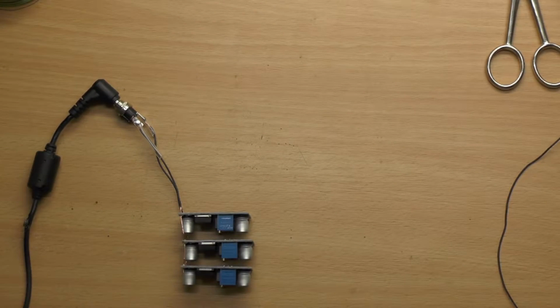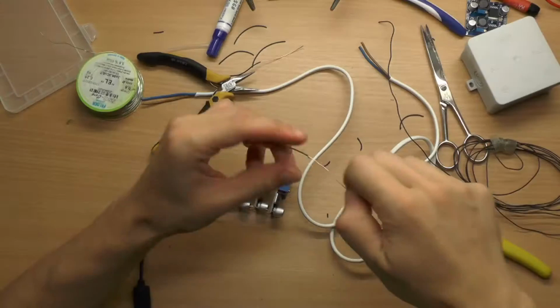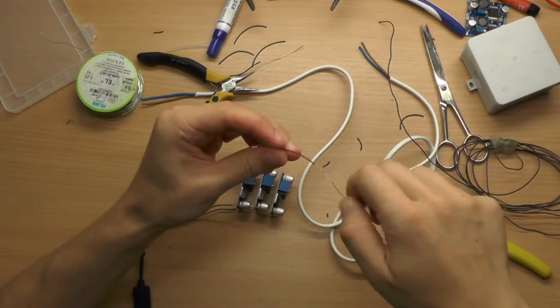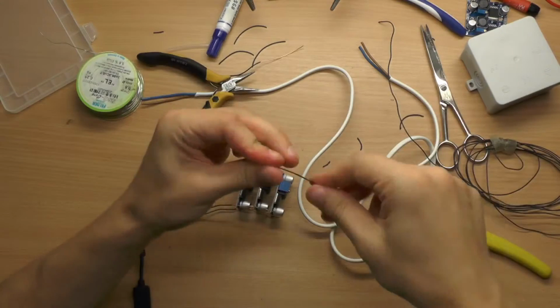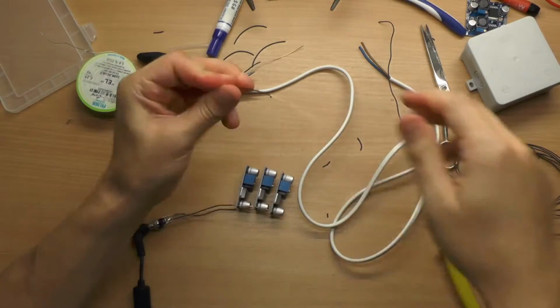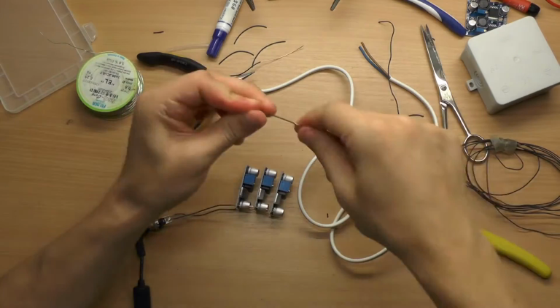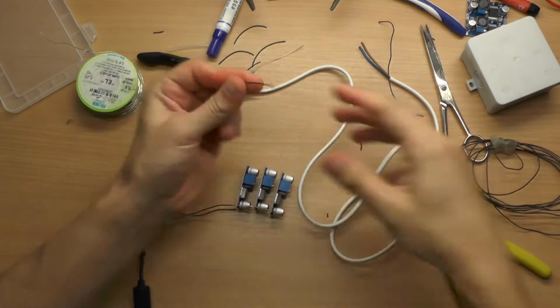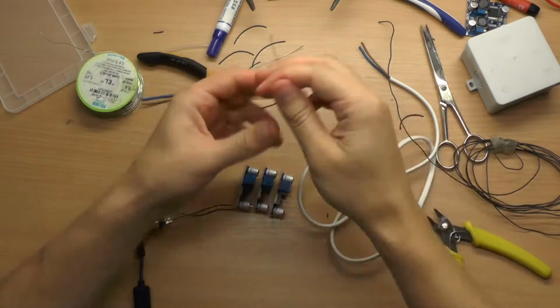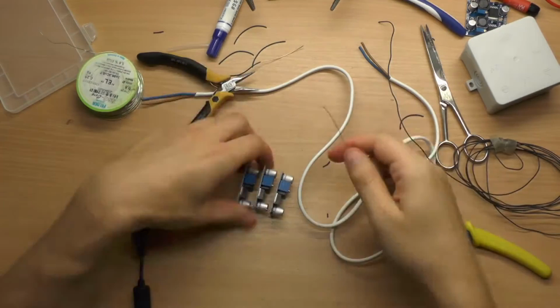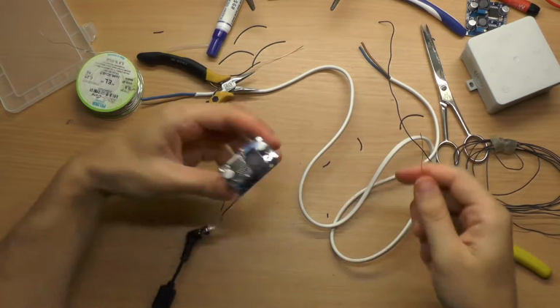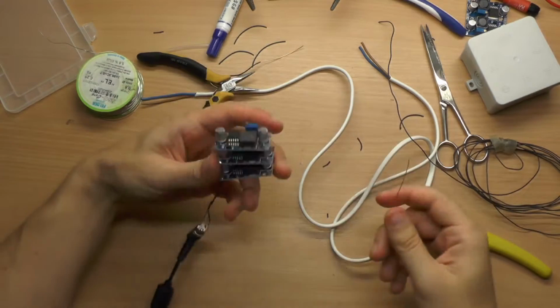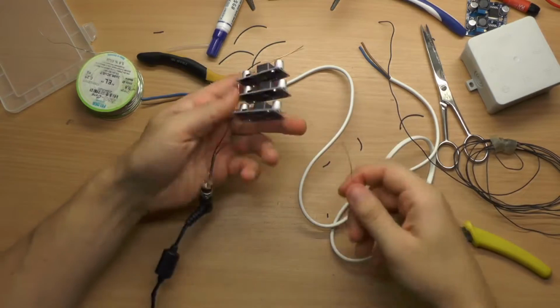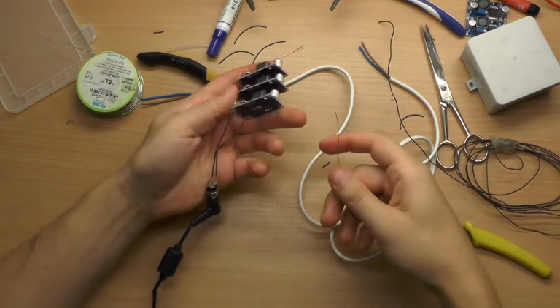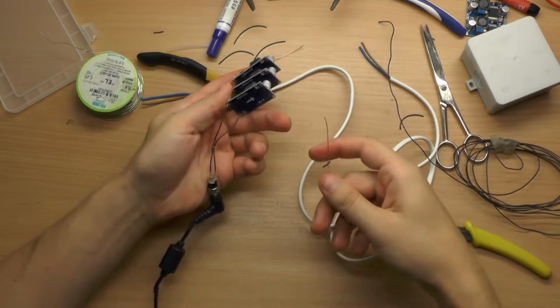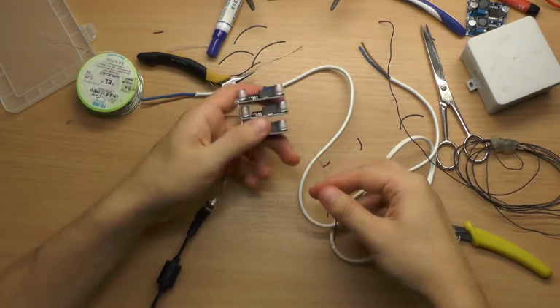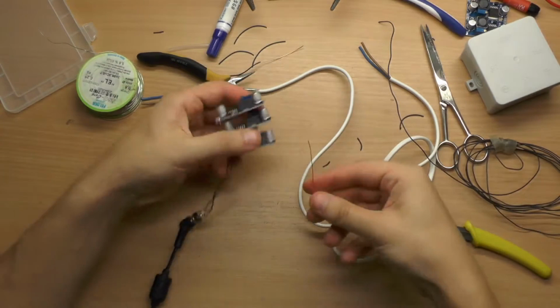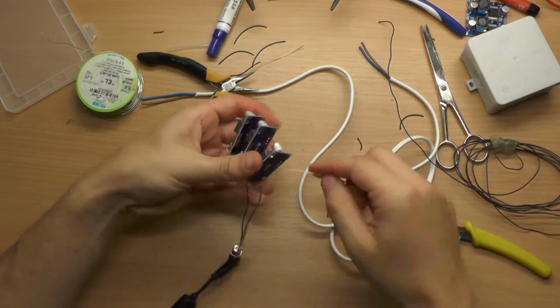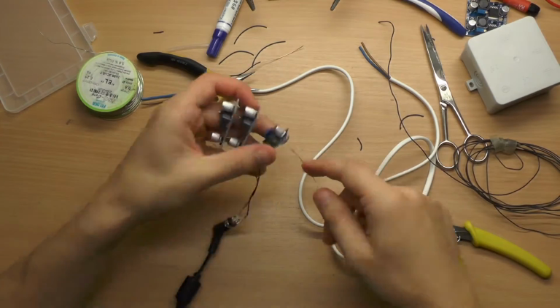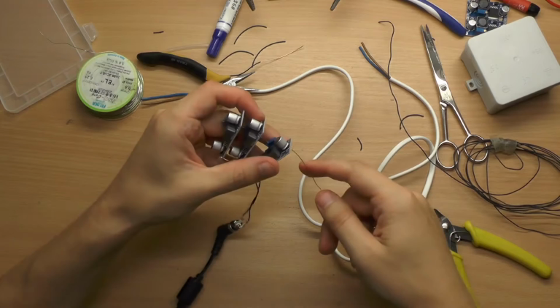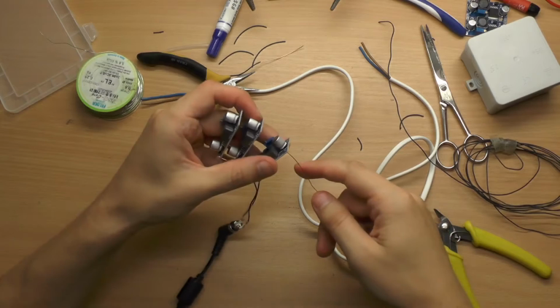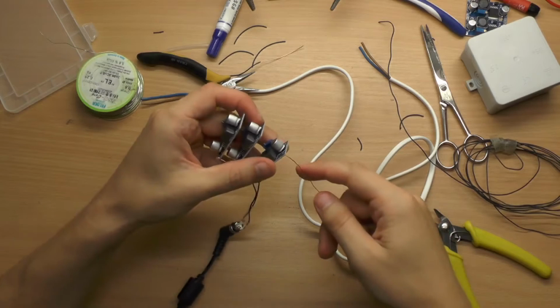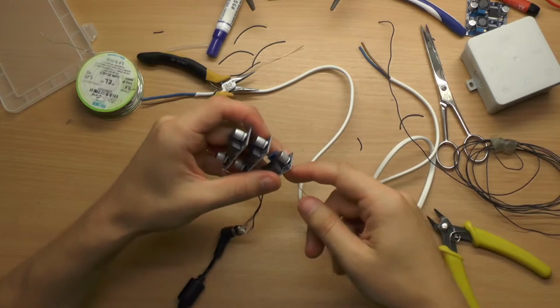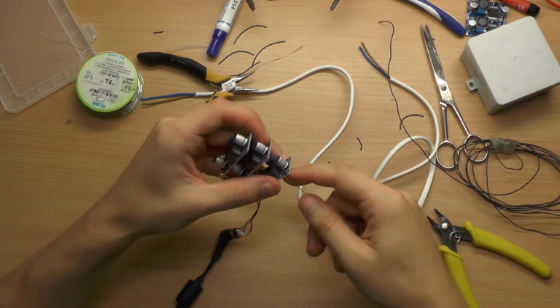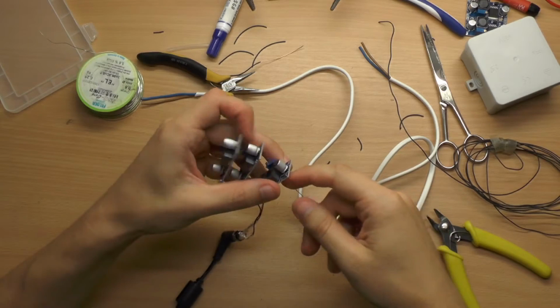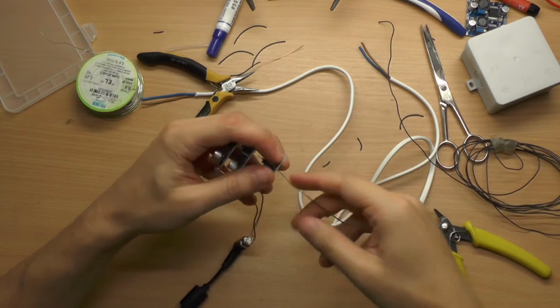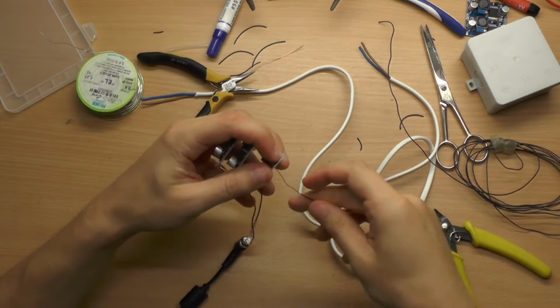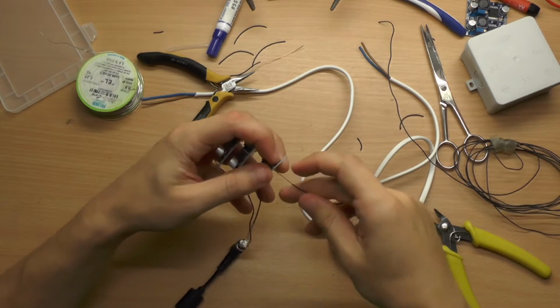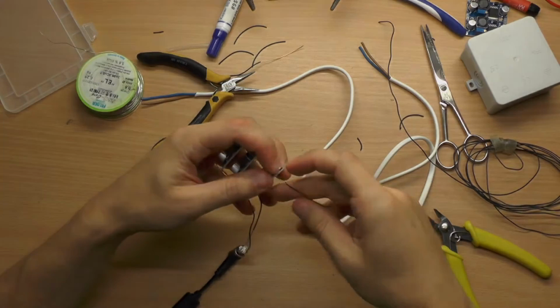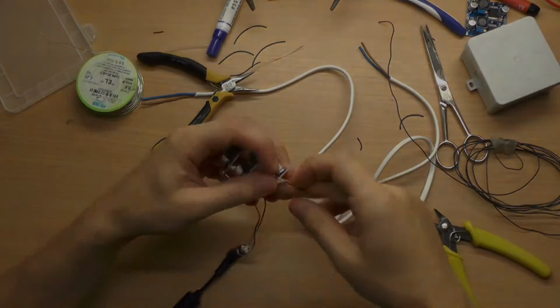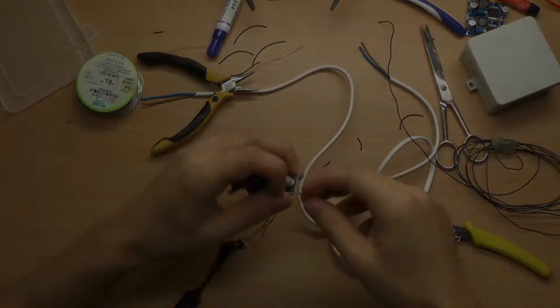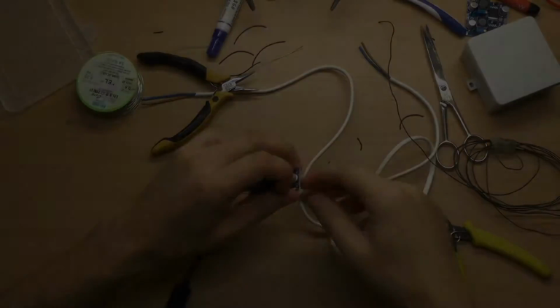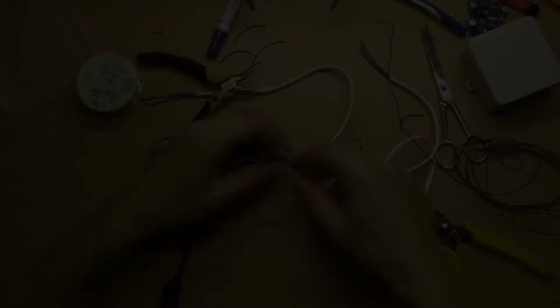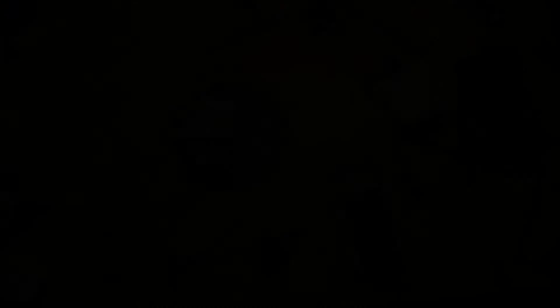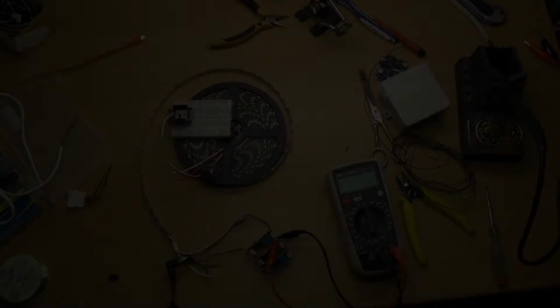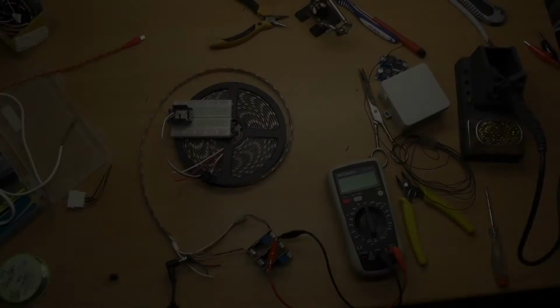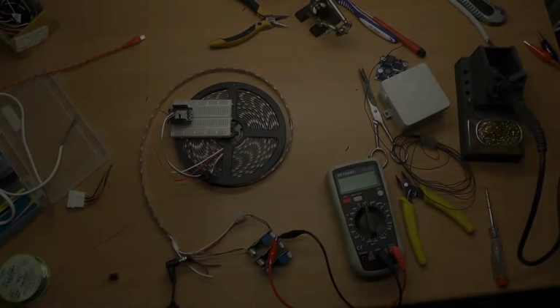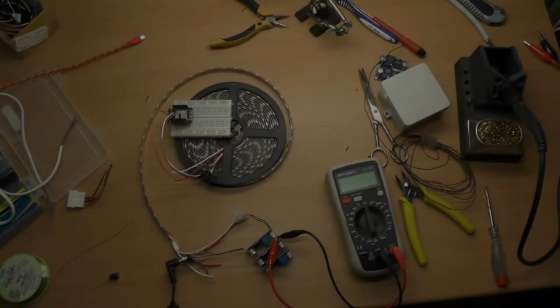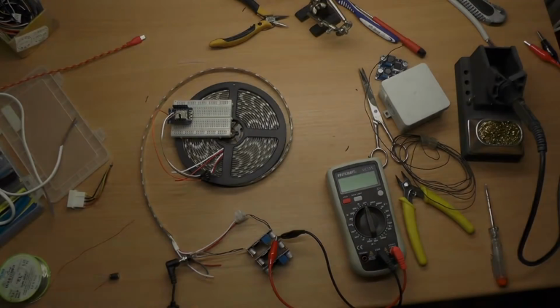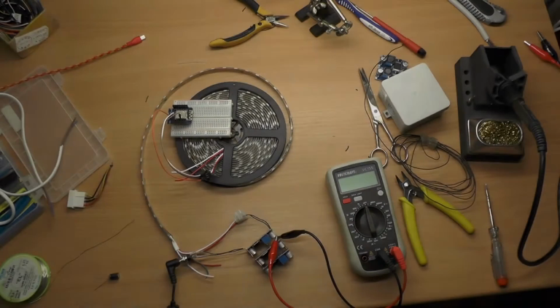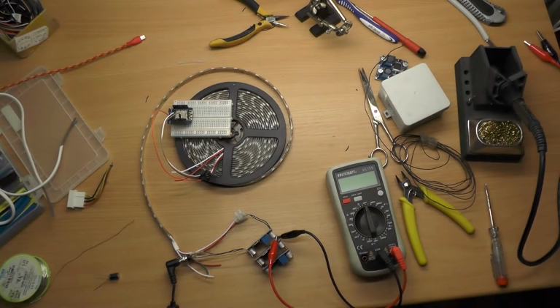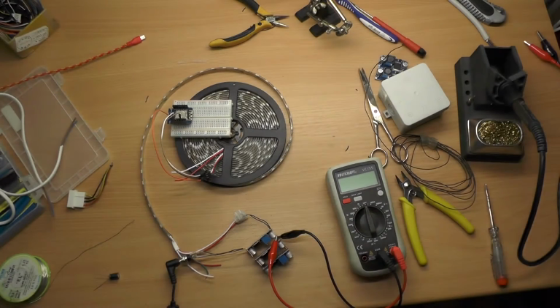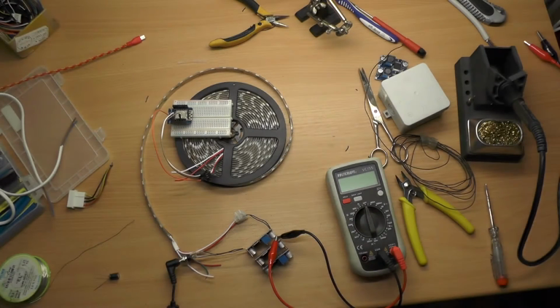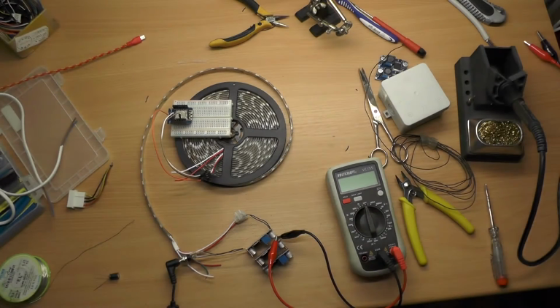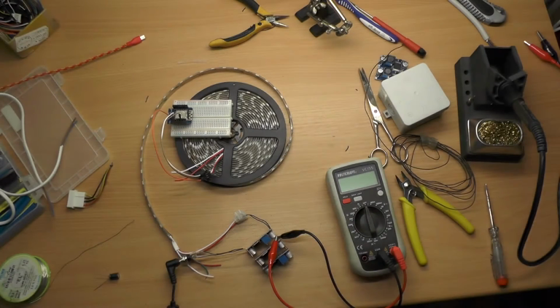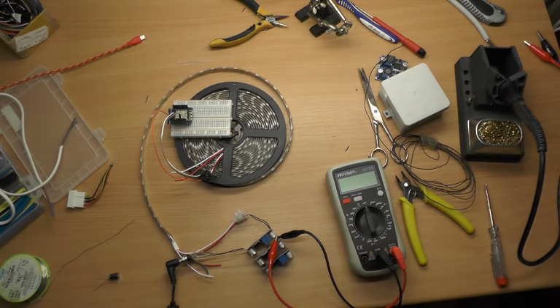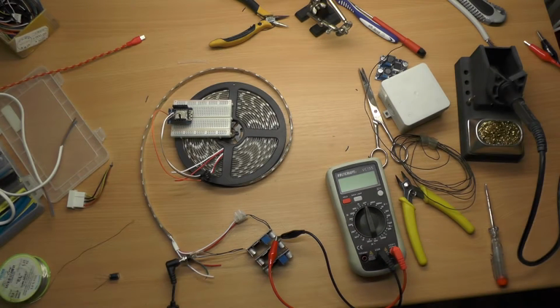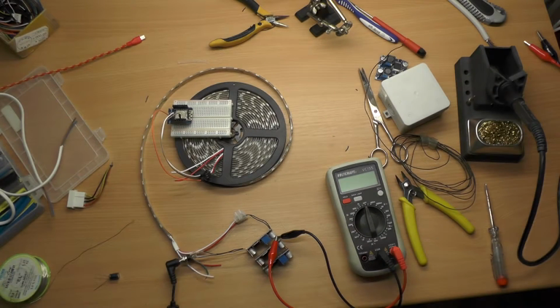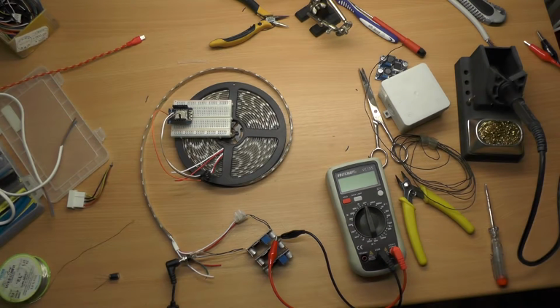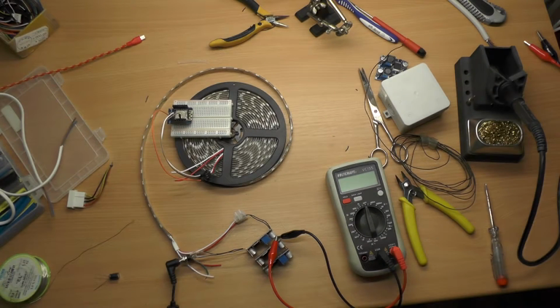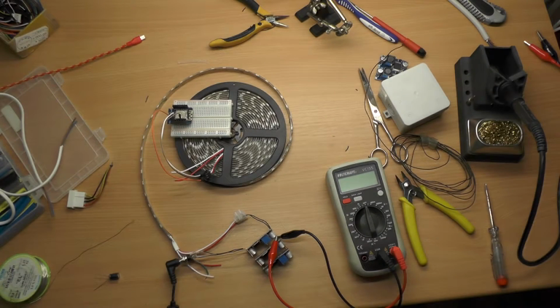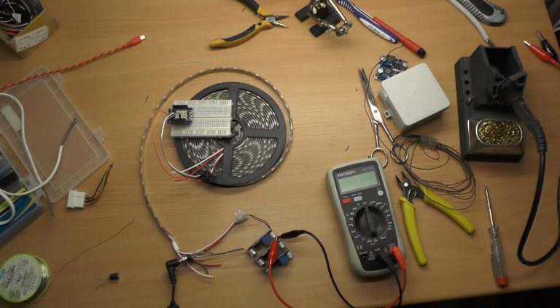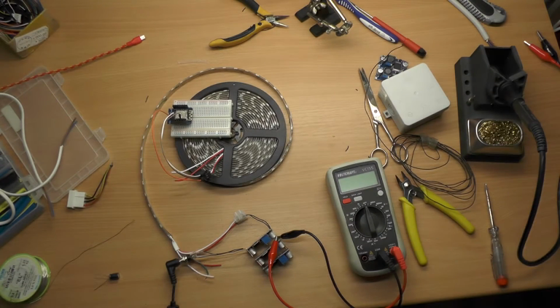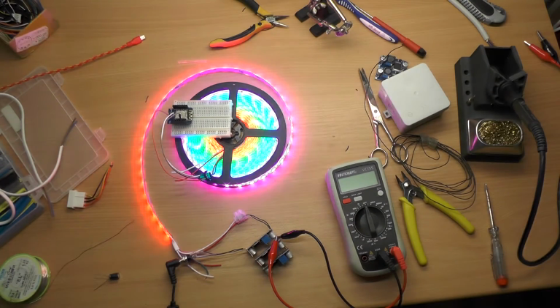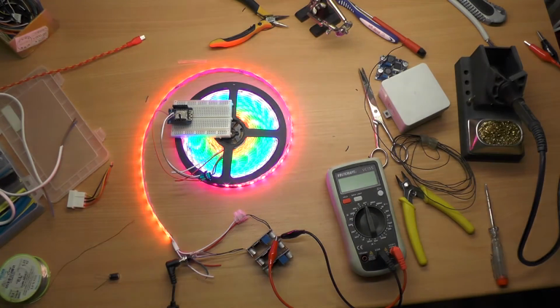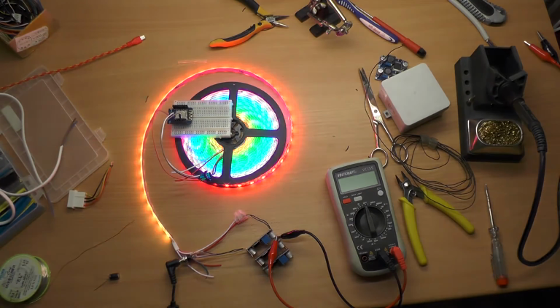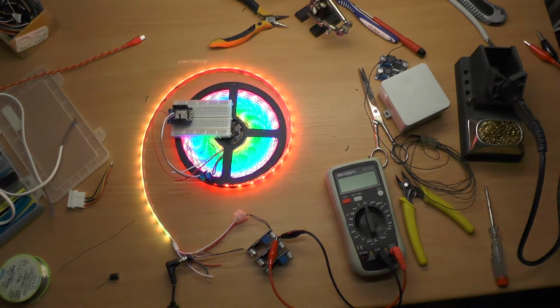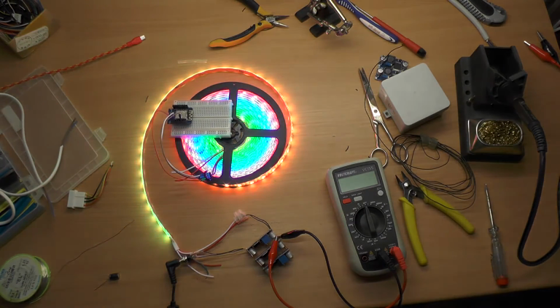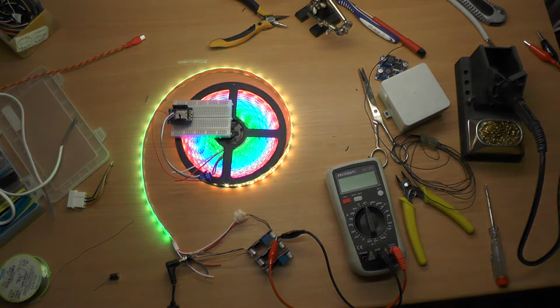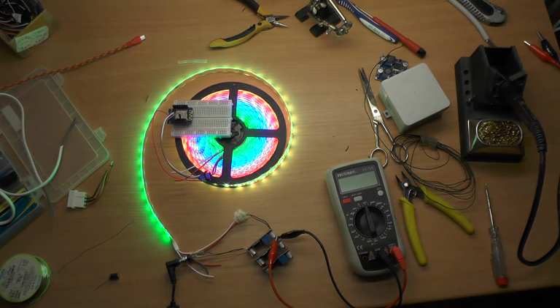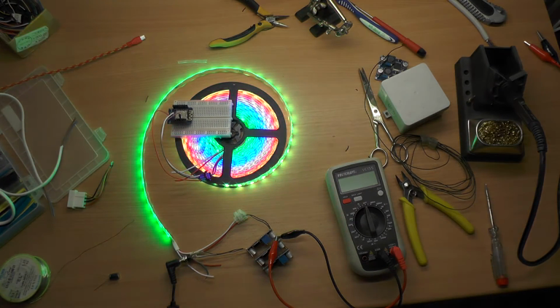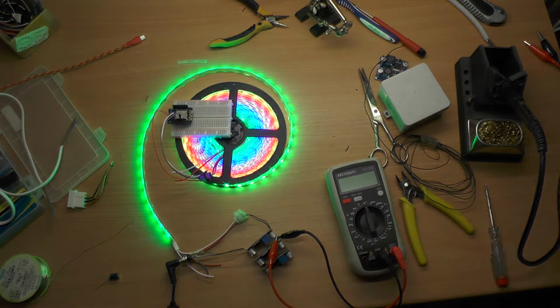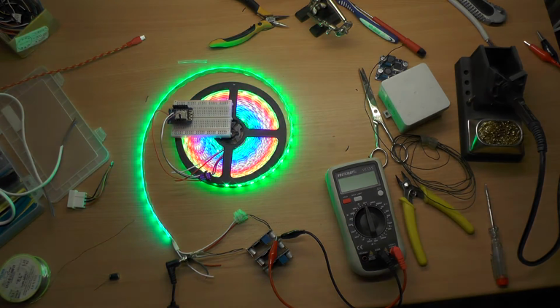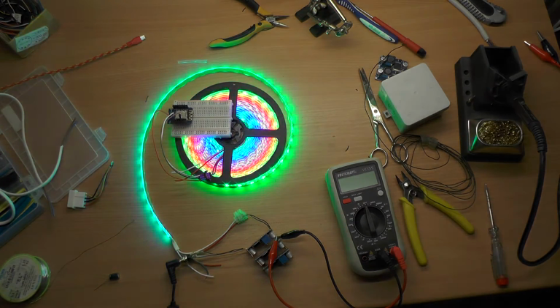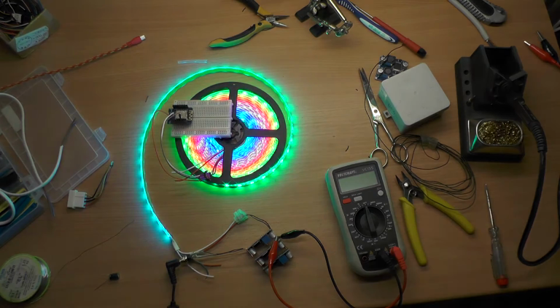After soldering the output wires to the converters it was time to test if it works. Seems to work!